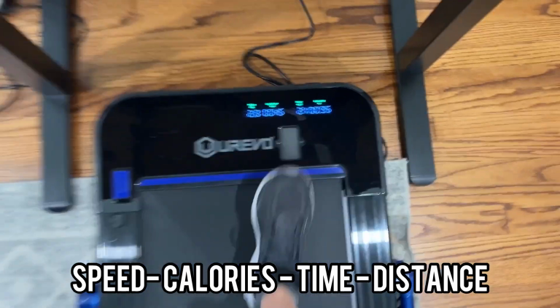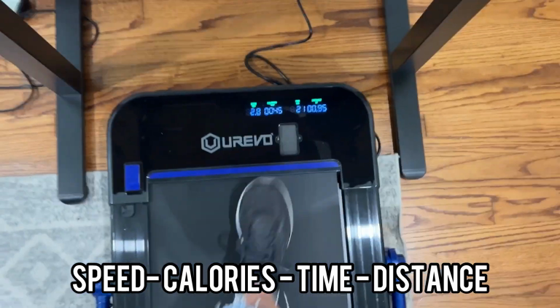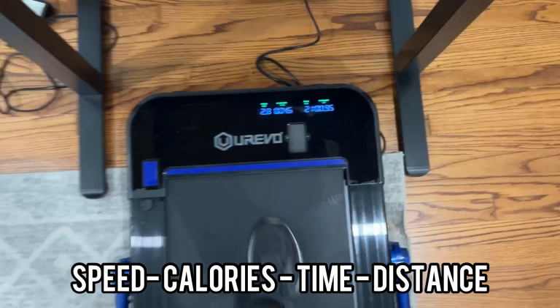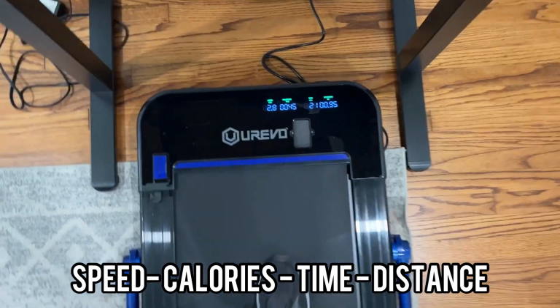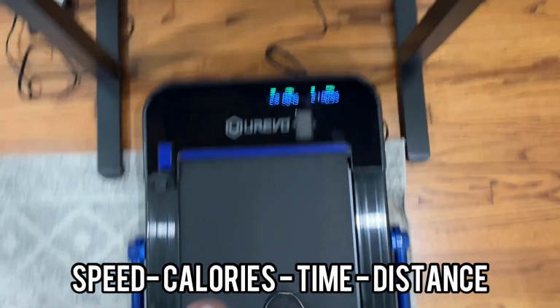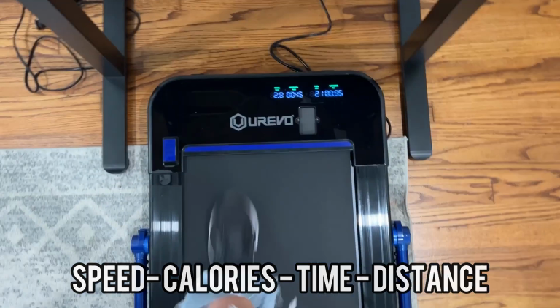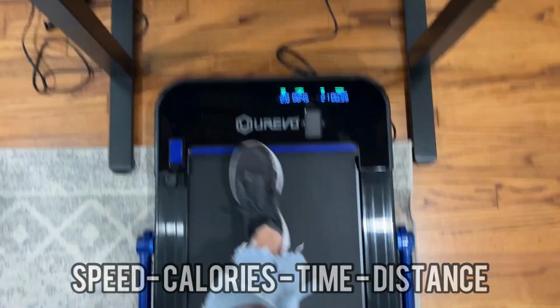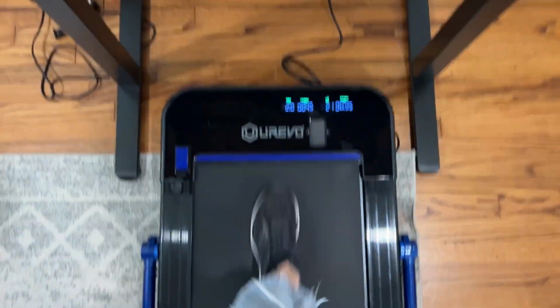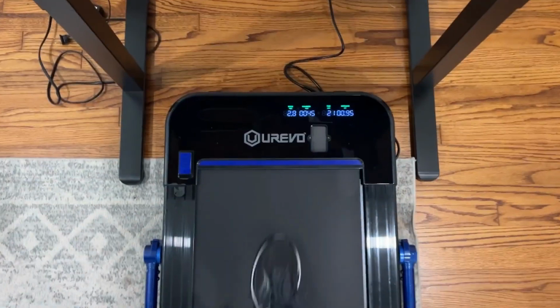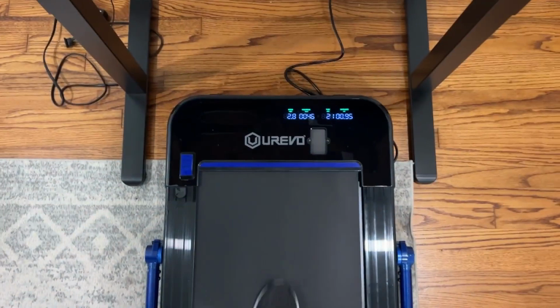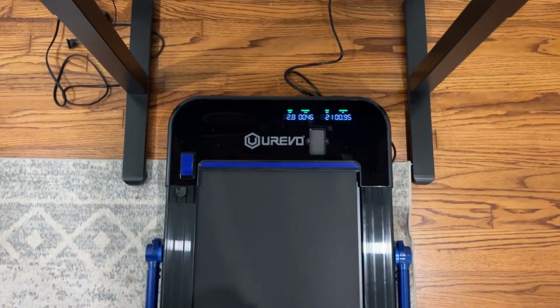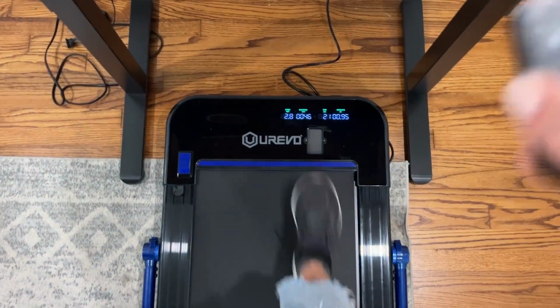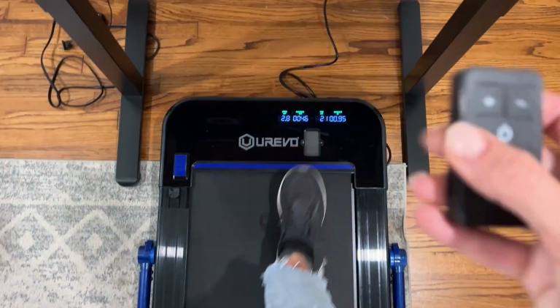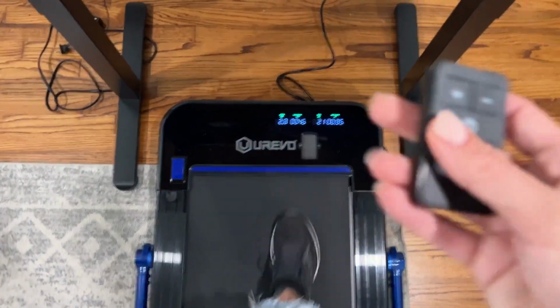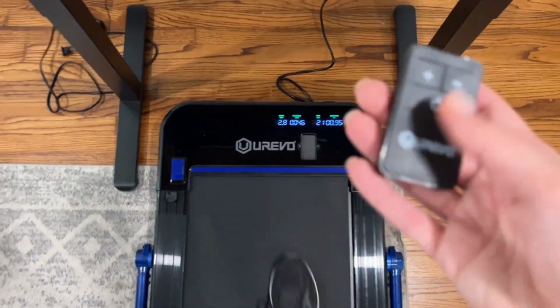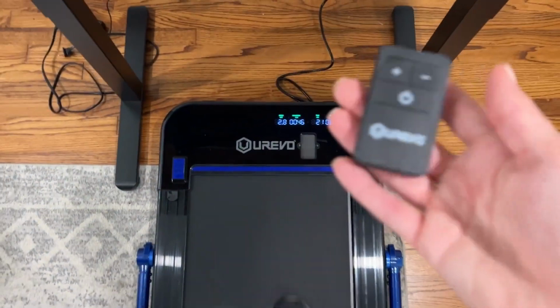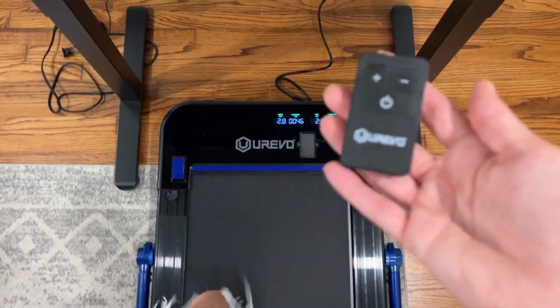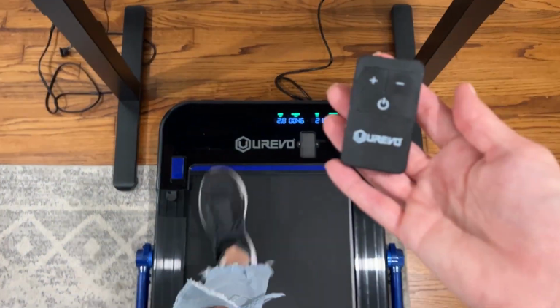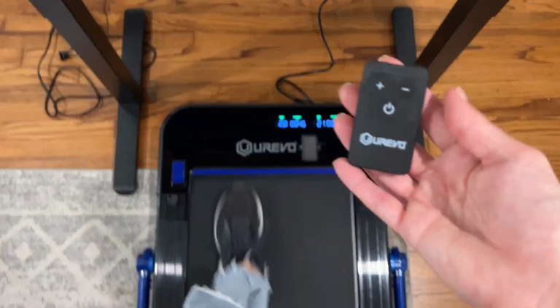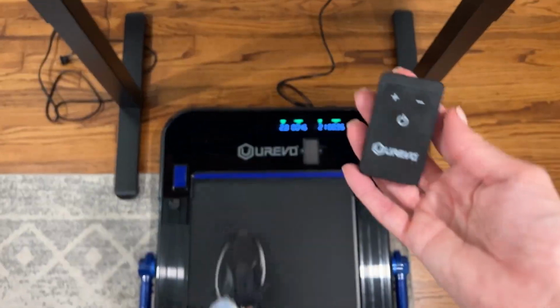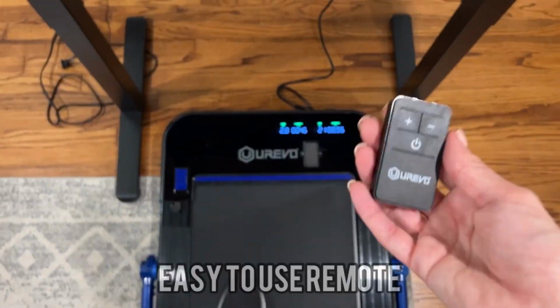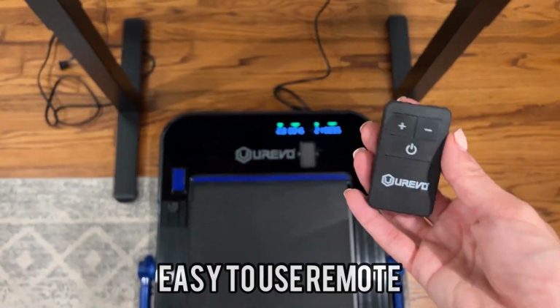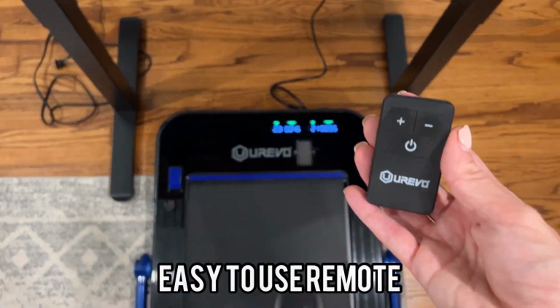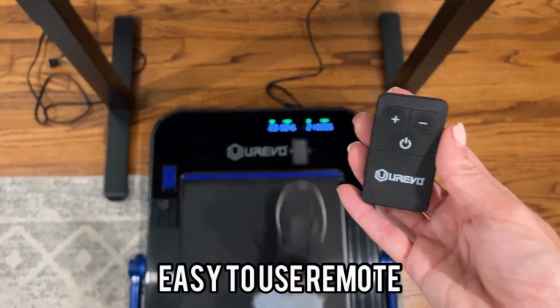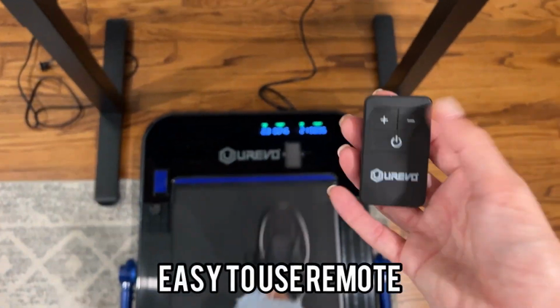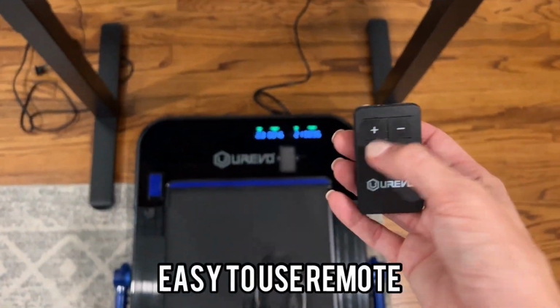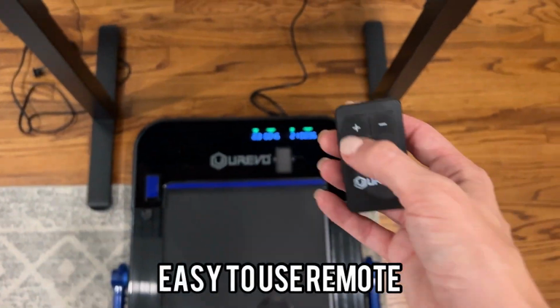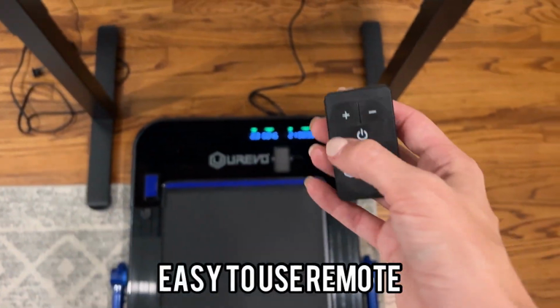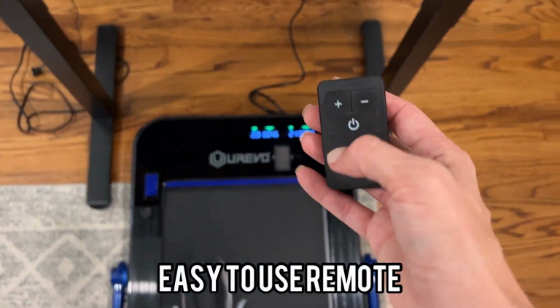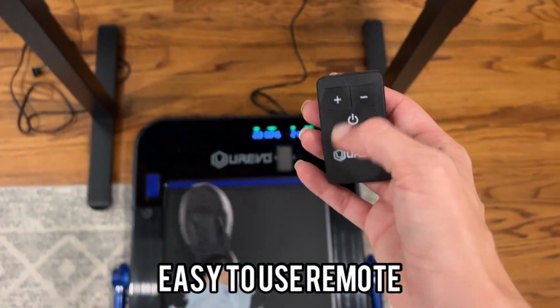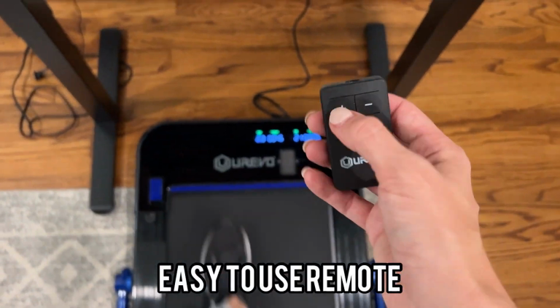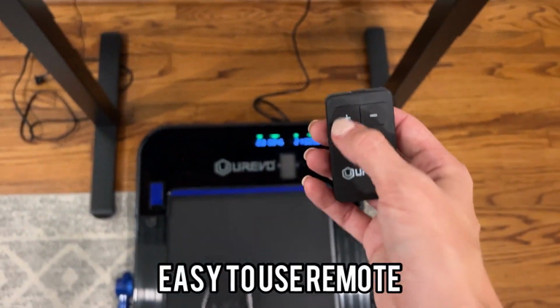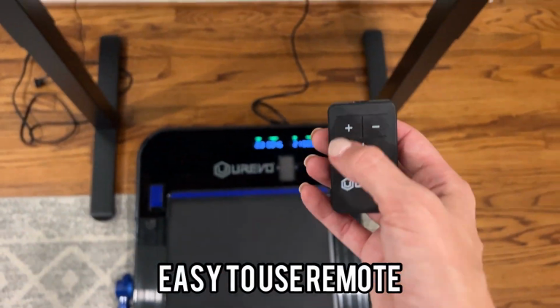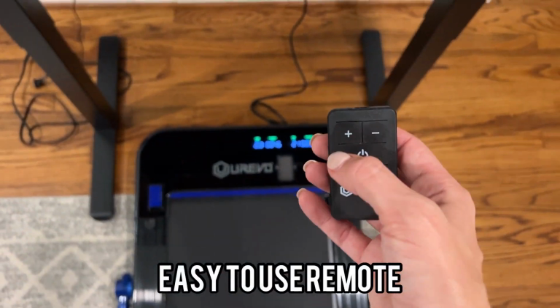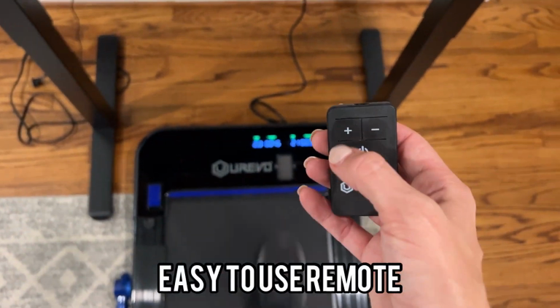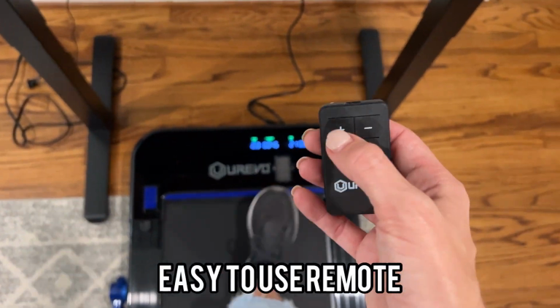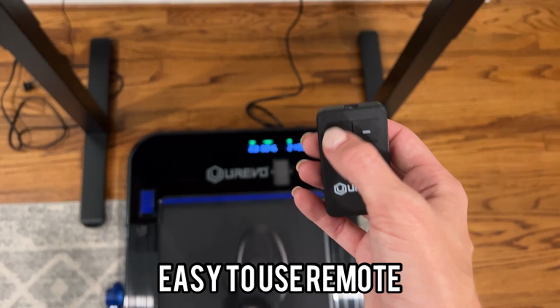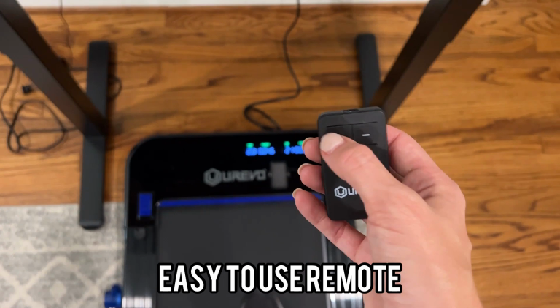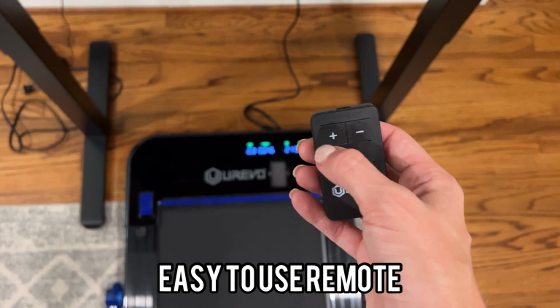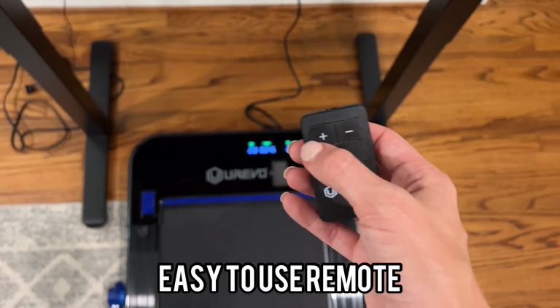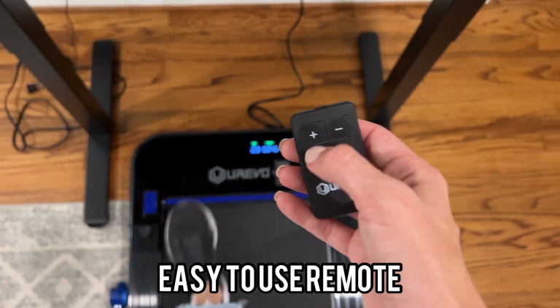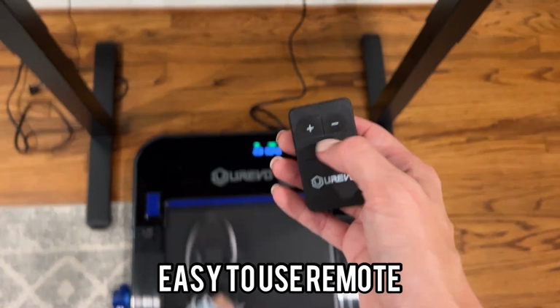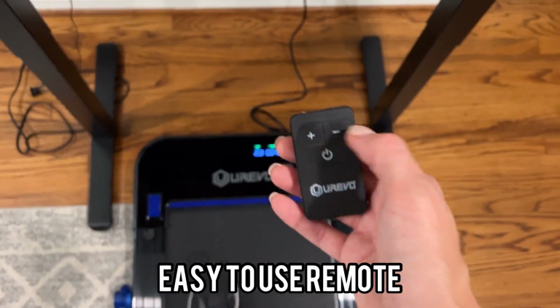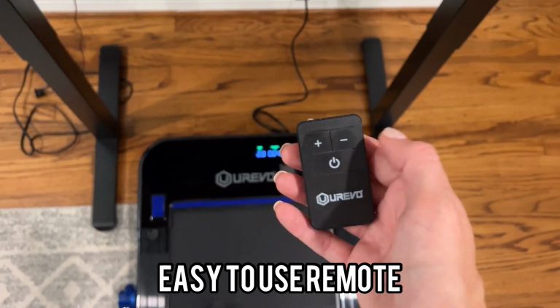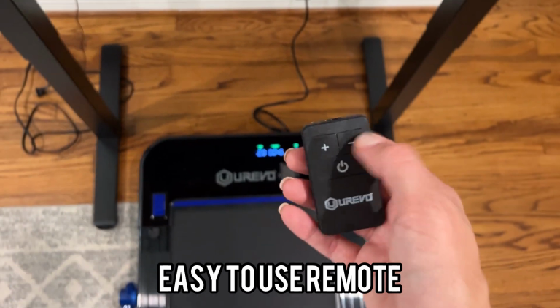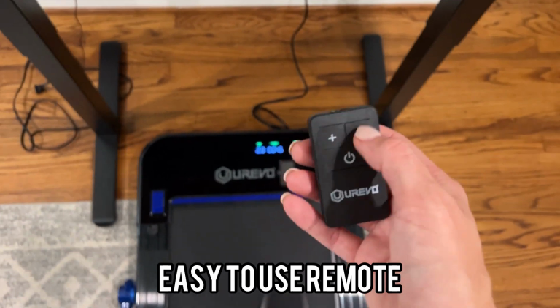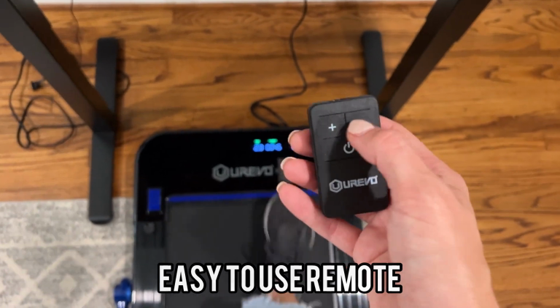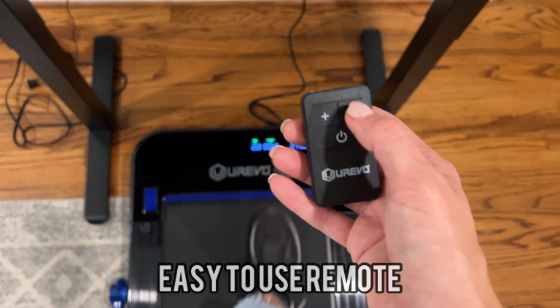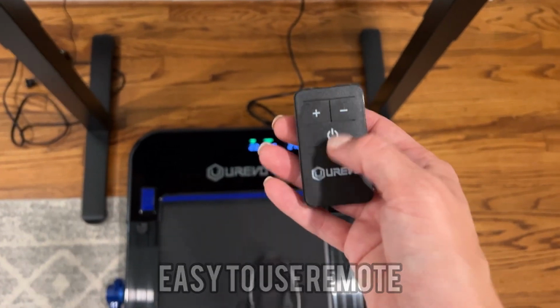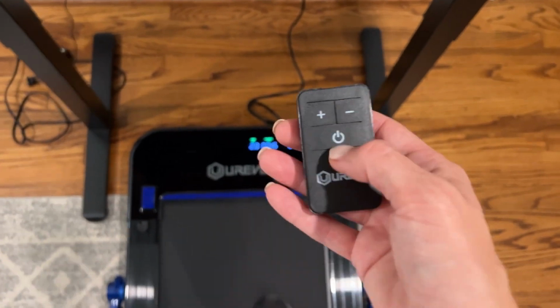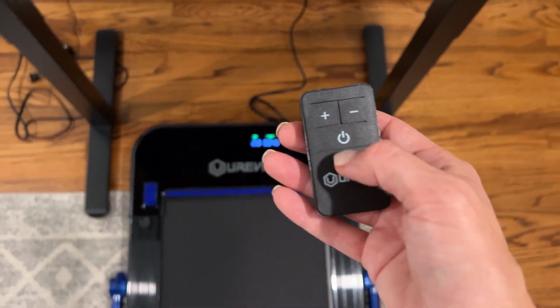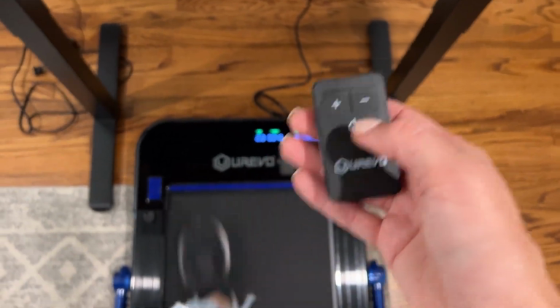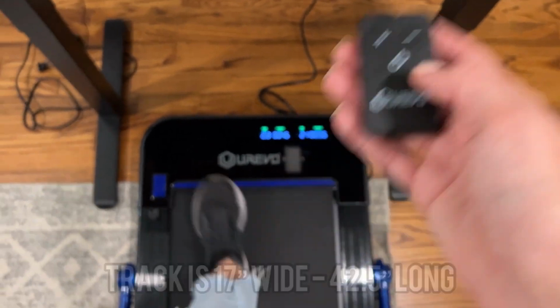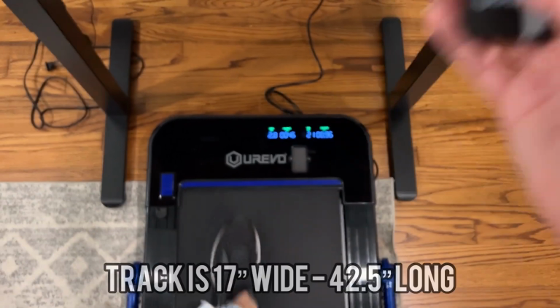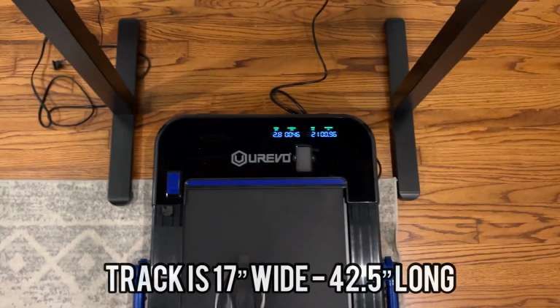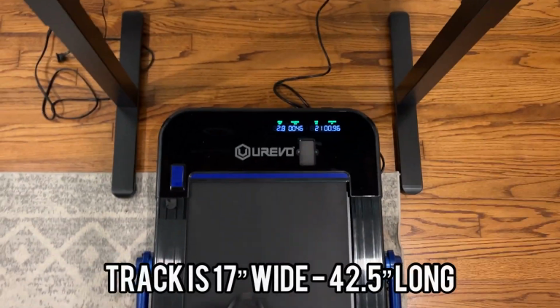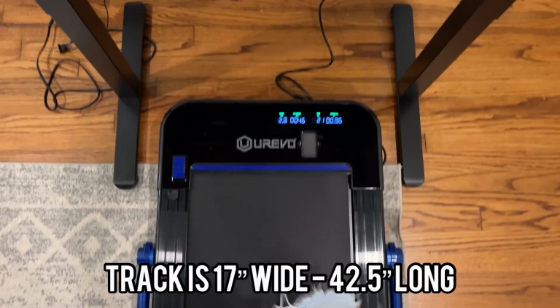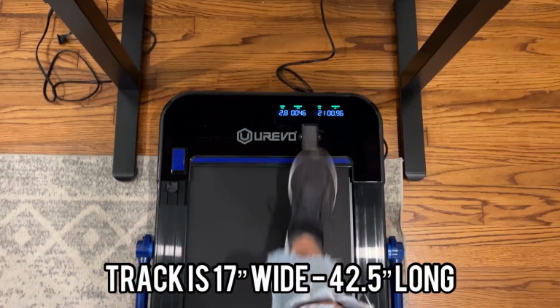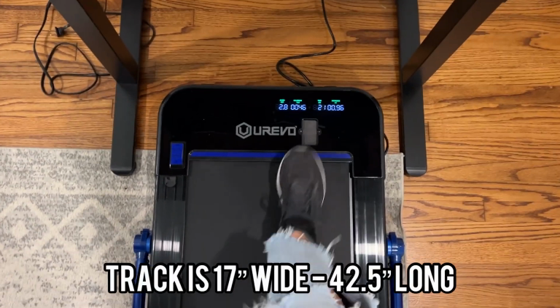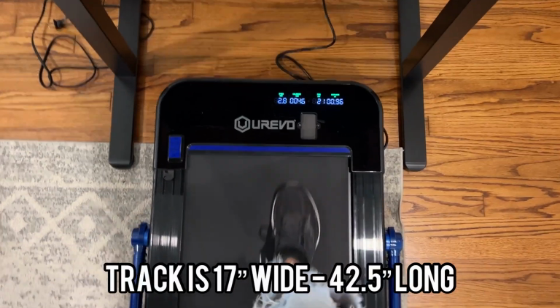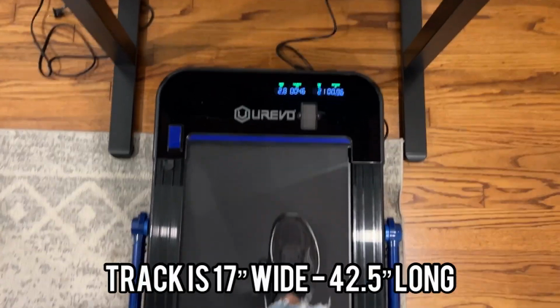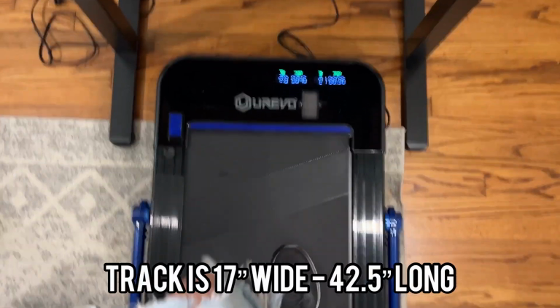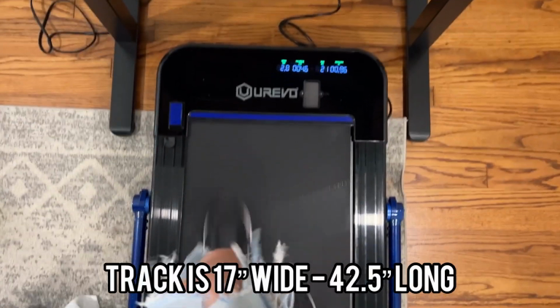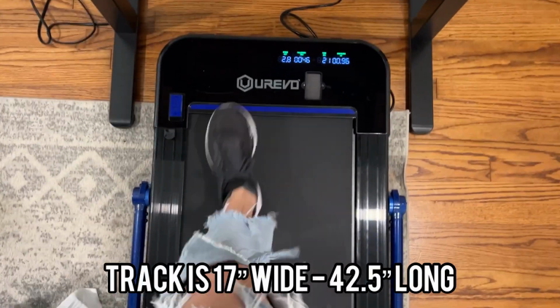It also comes with a really handy remote, which is actually very simple to use: faster, slower, on, off.